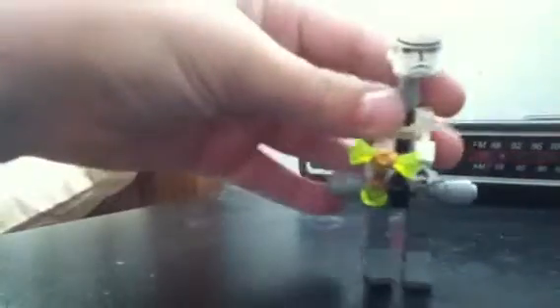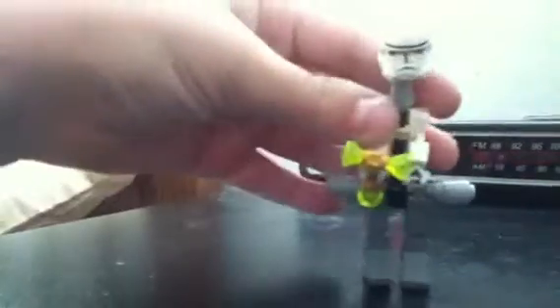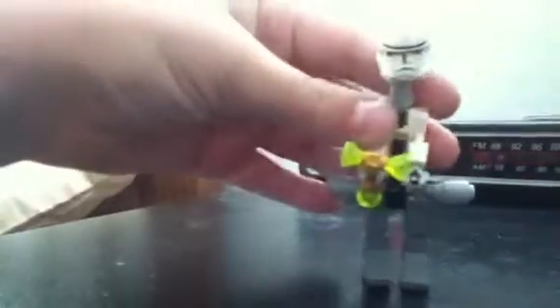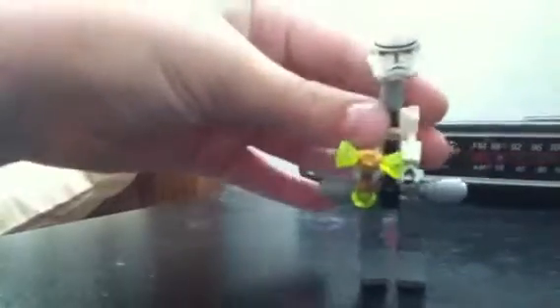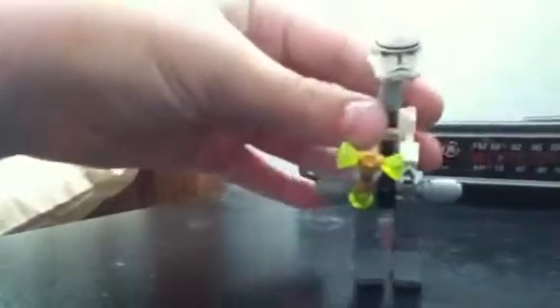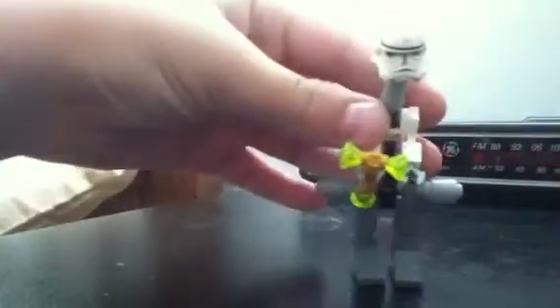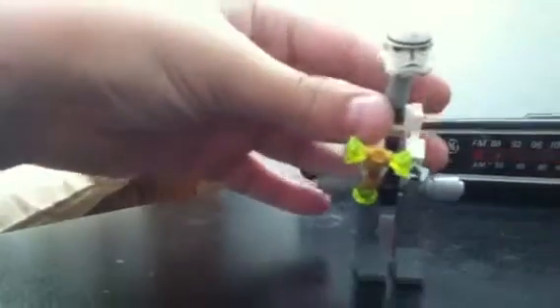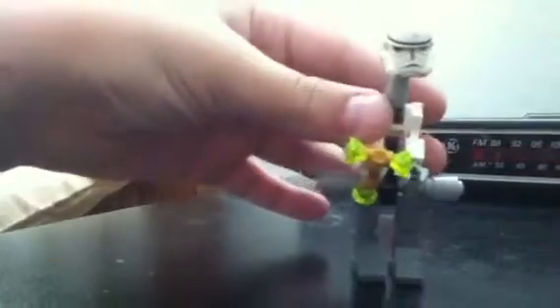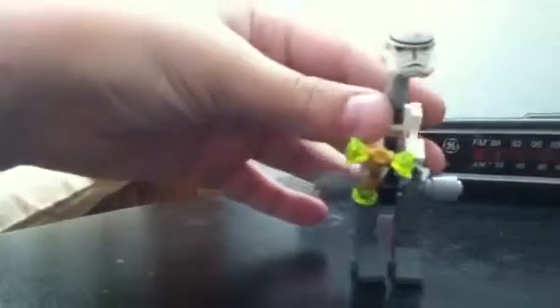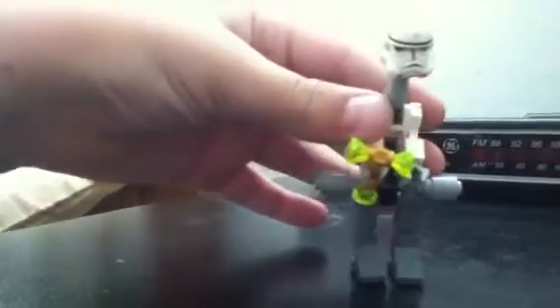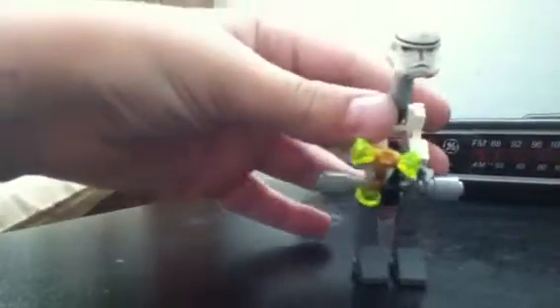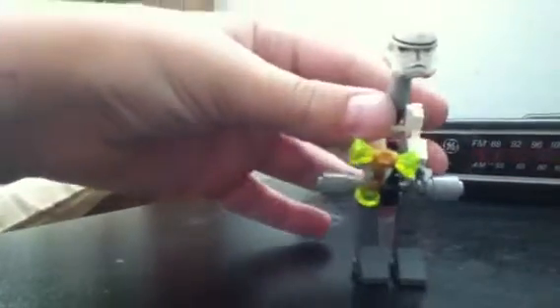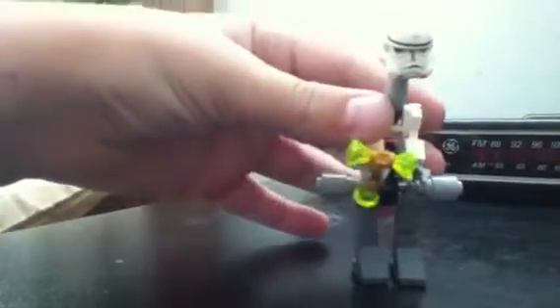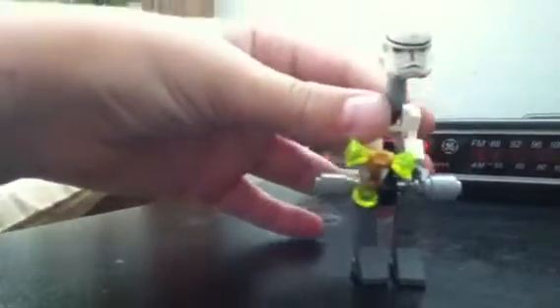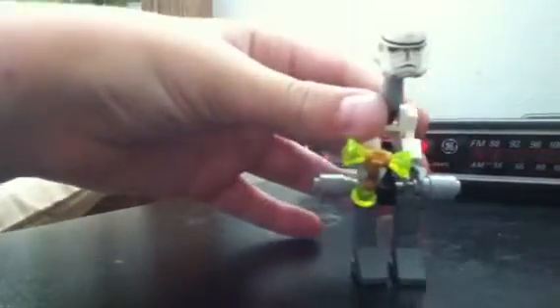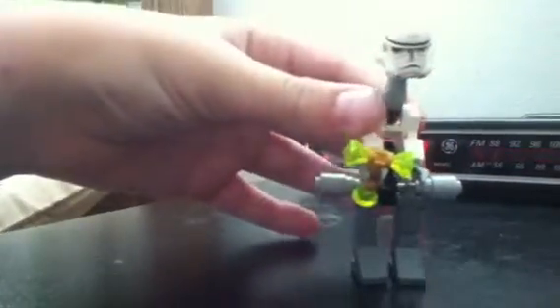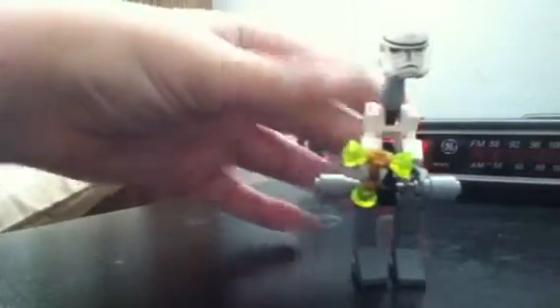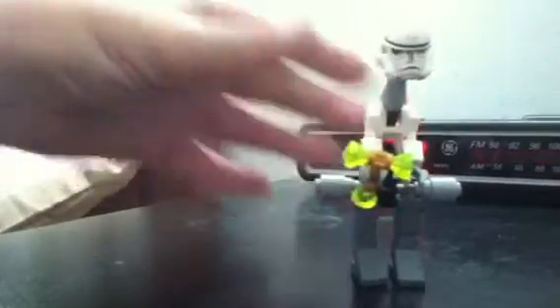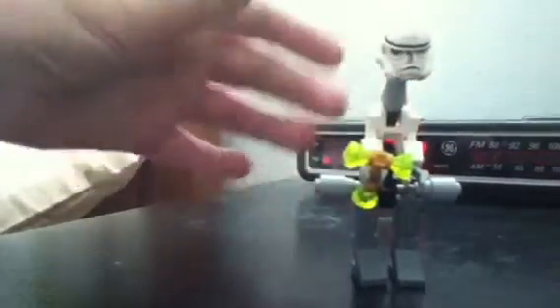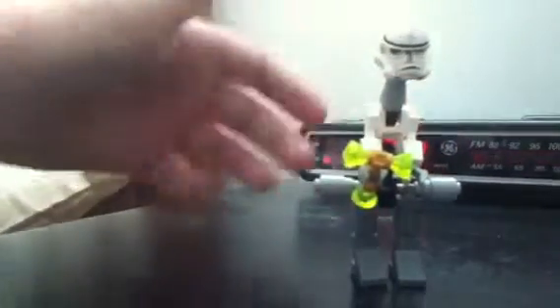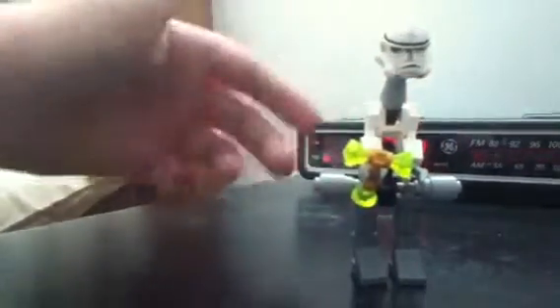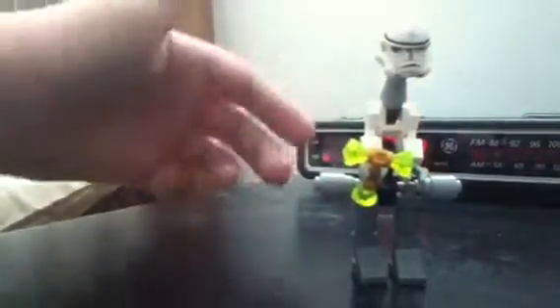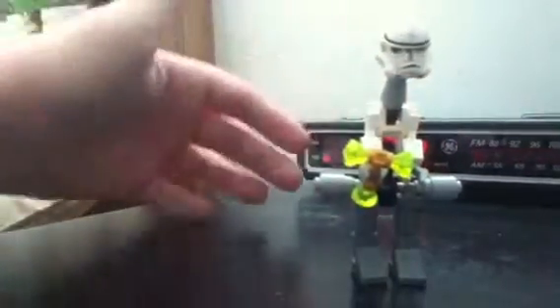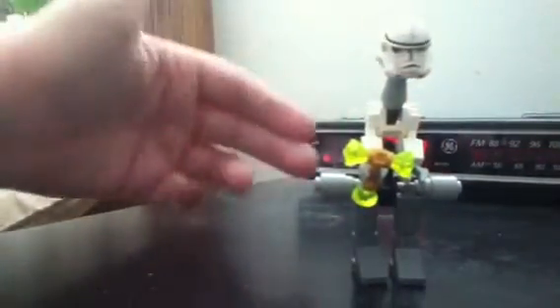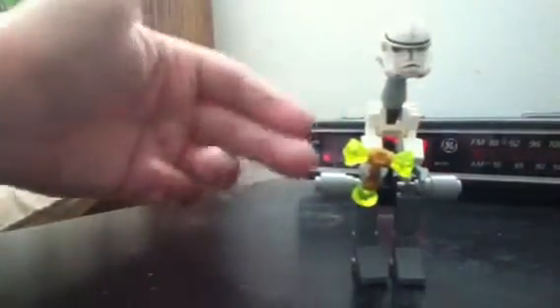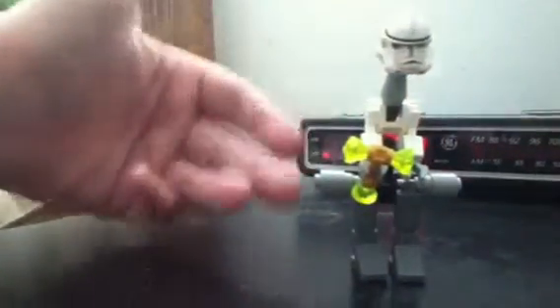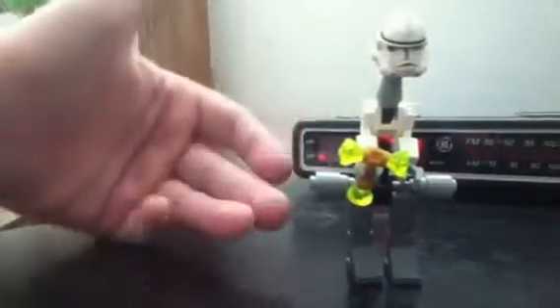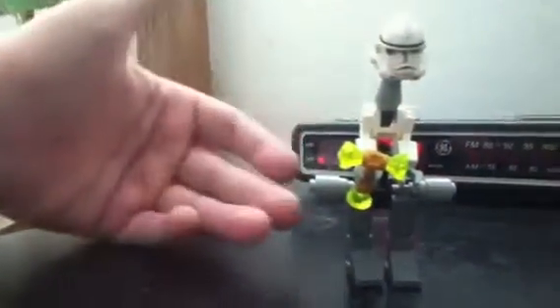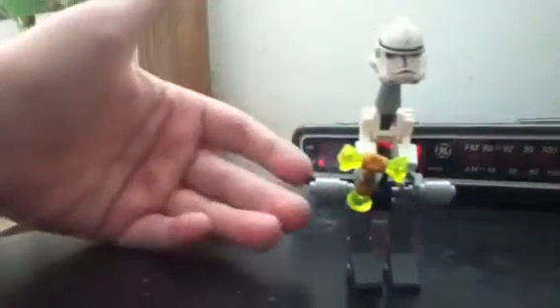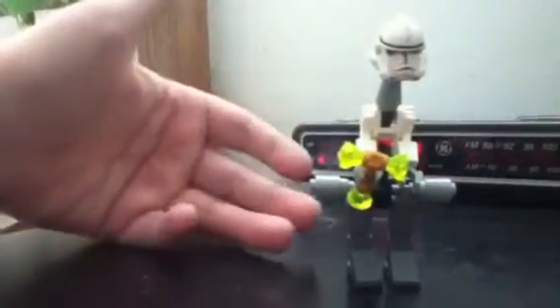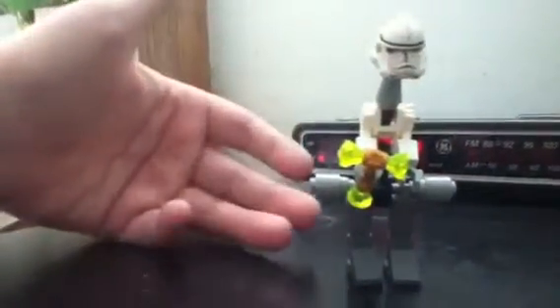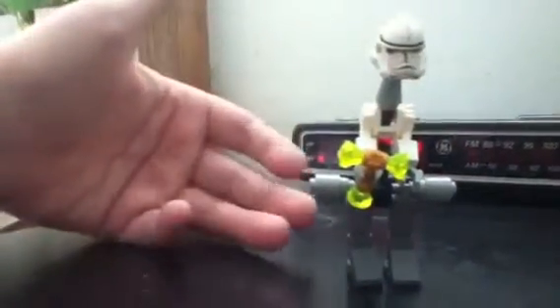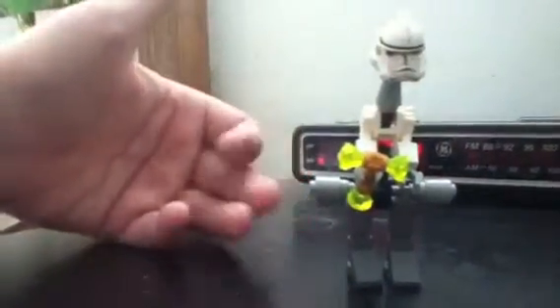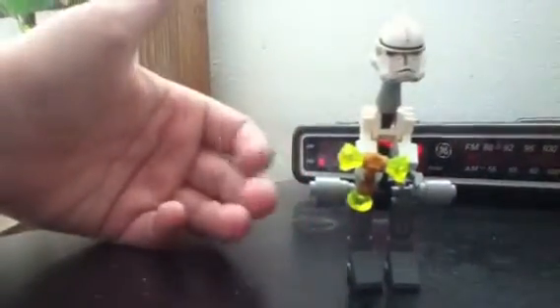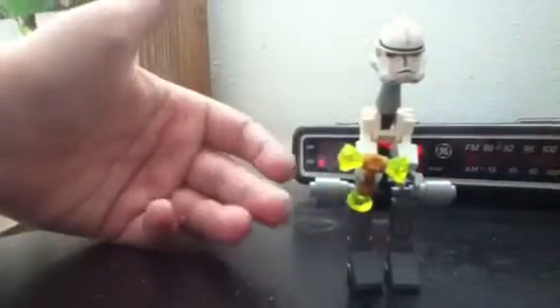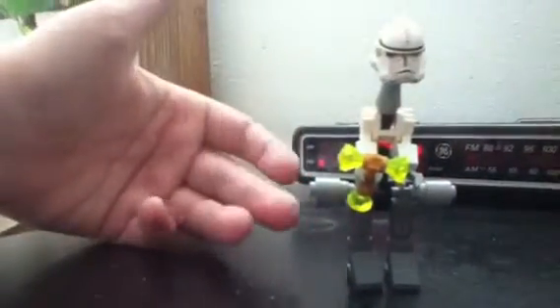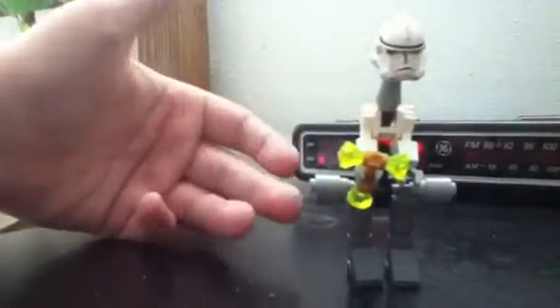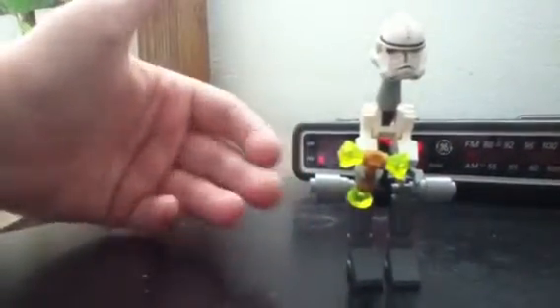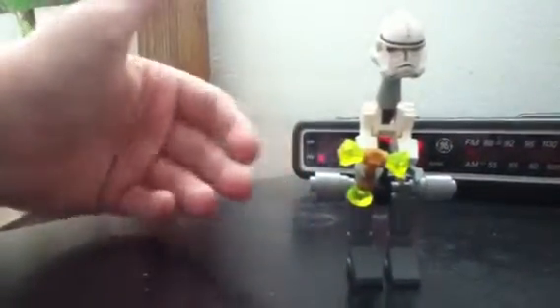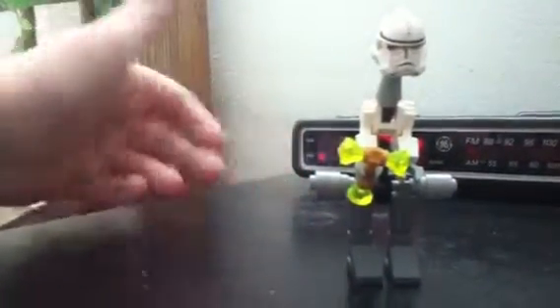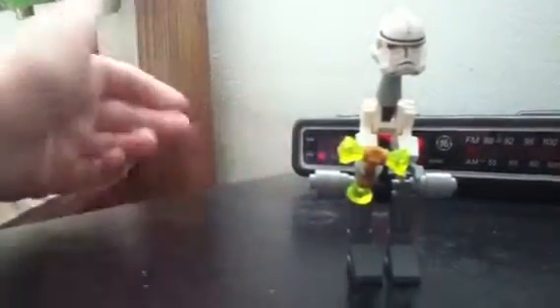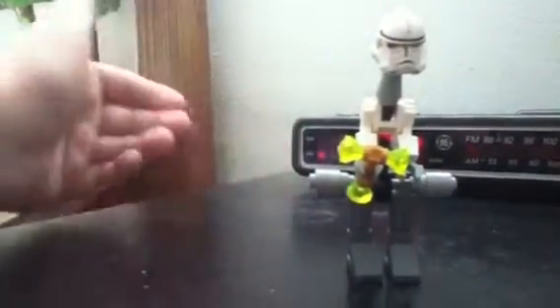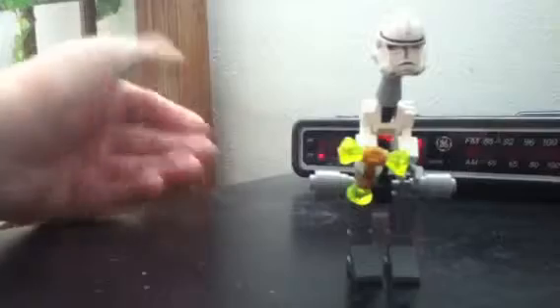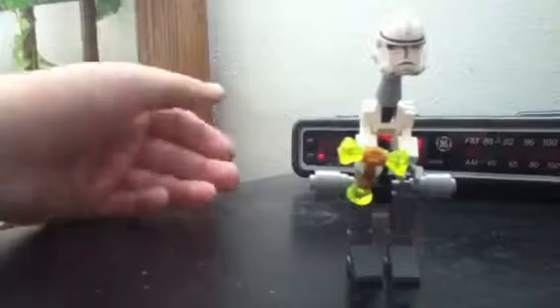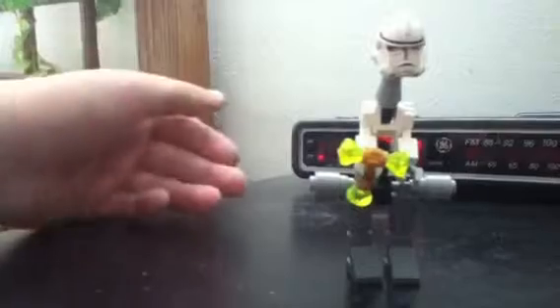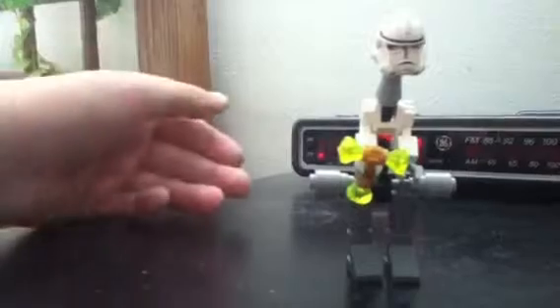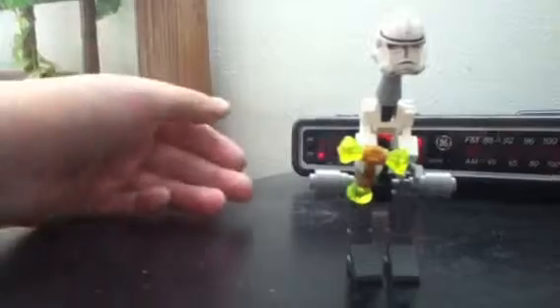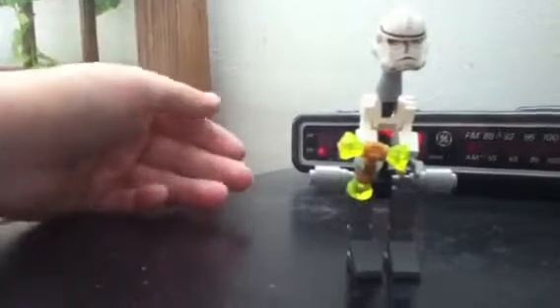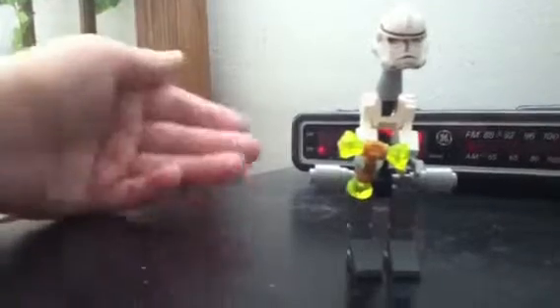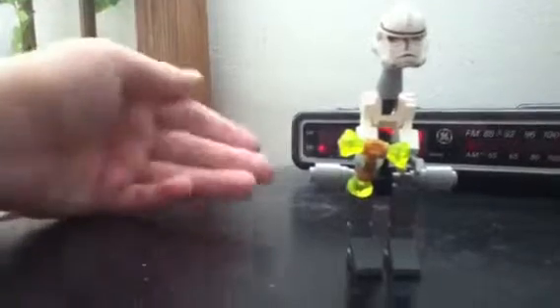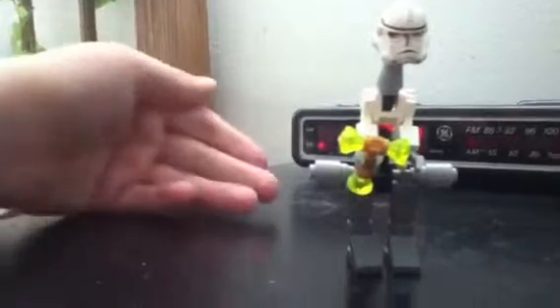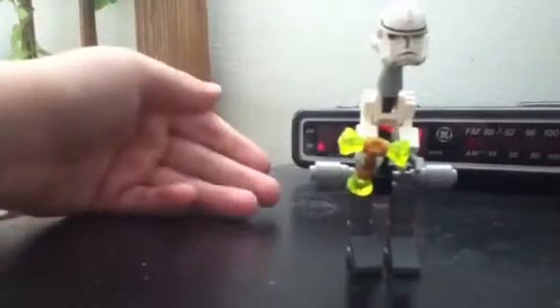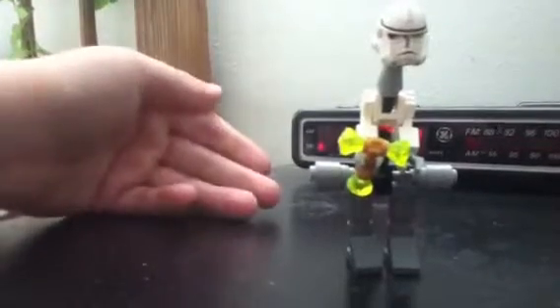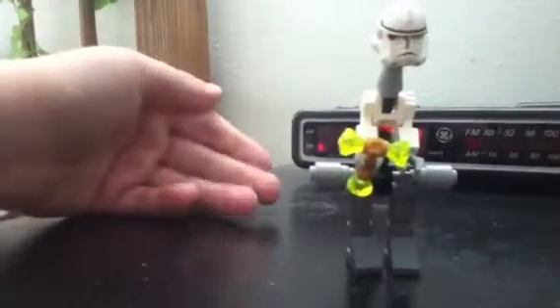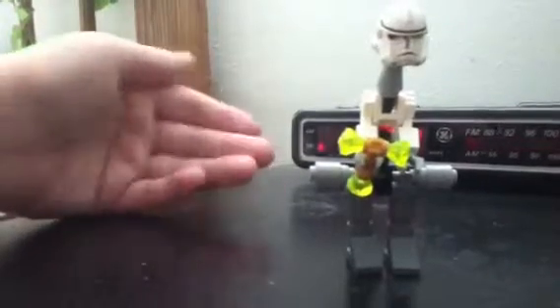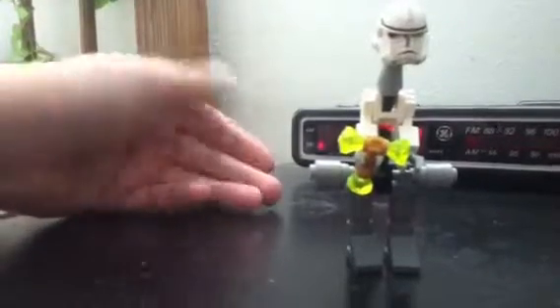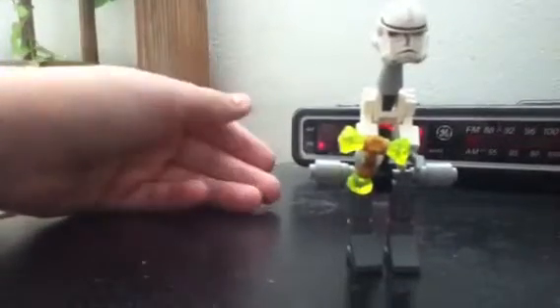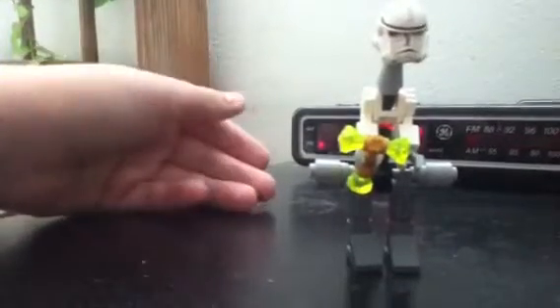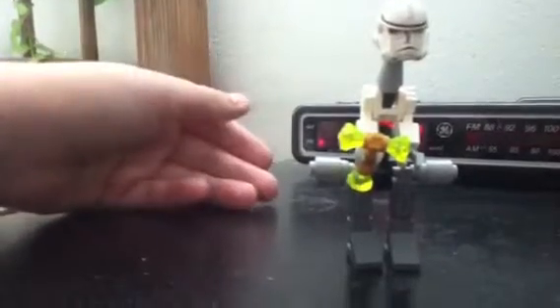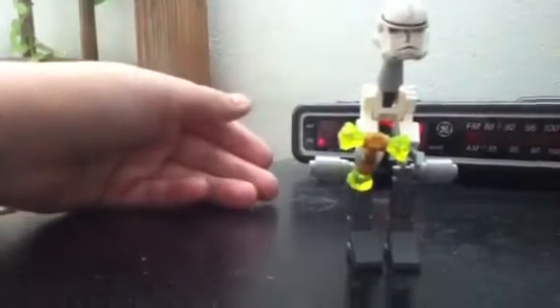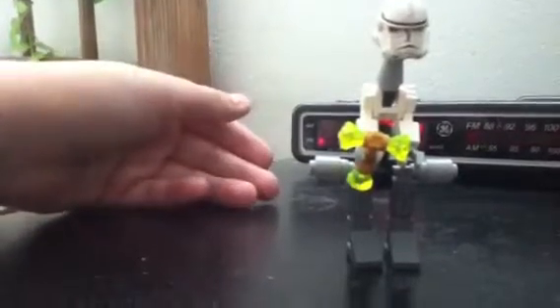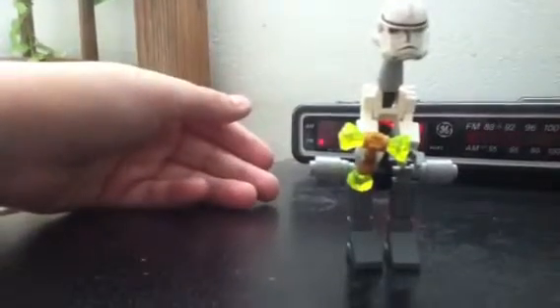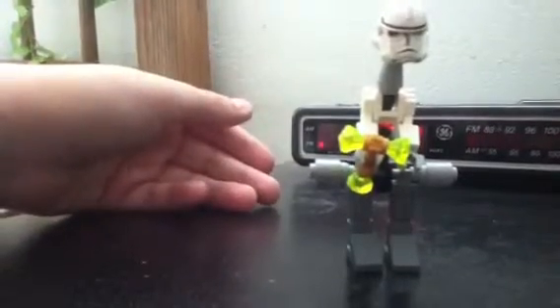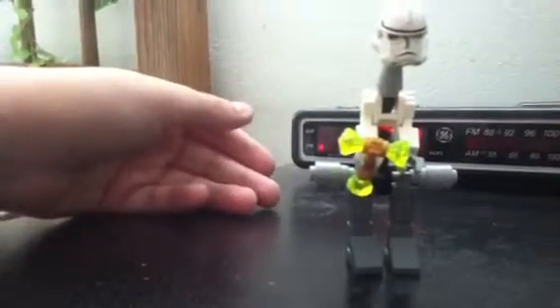I have no clue what the heck he's holding. I guess it's almost like a jewel-encrusted hammer — a battle hammer, battle axe, whatever you want to call it.